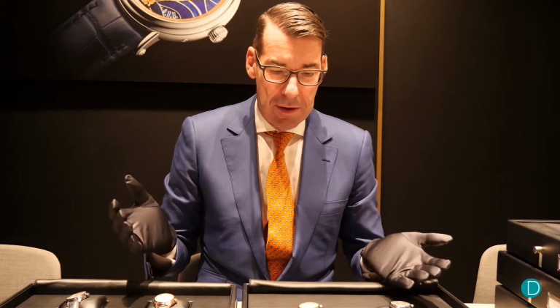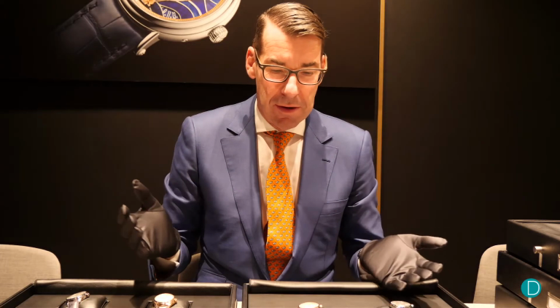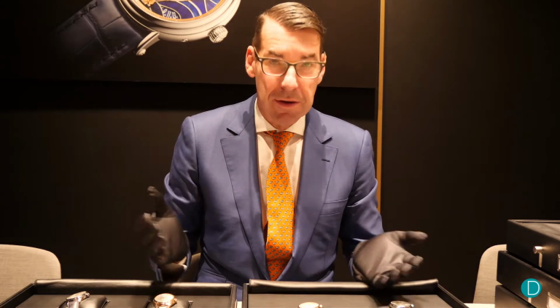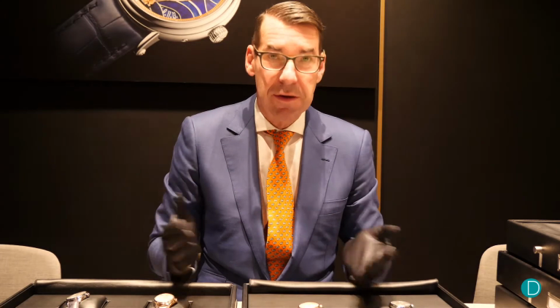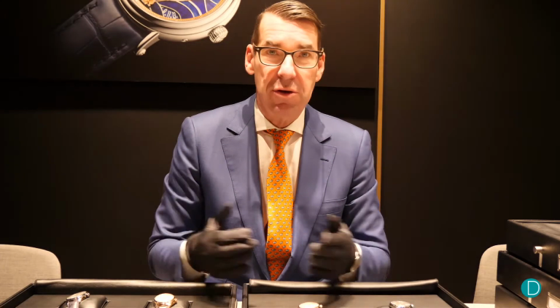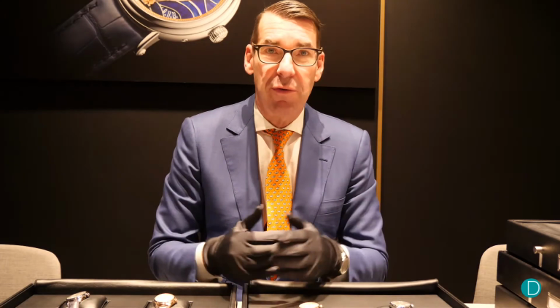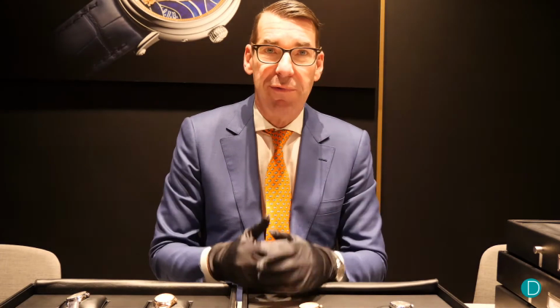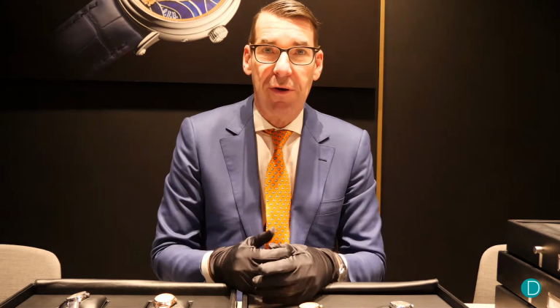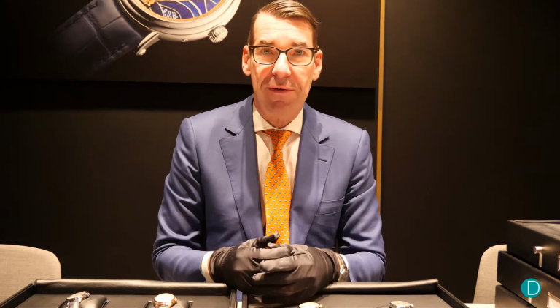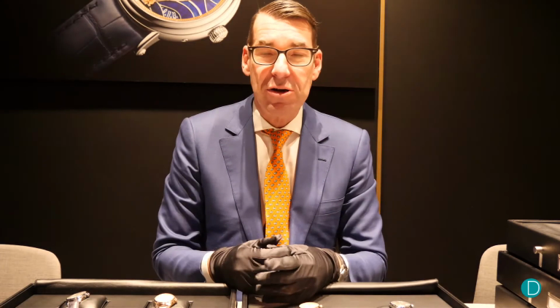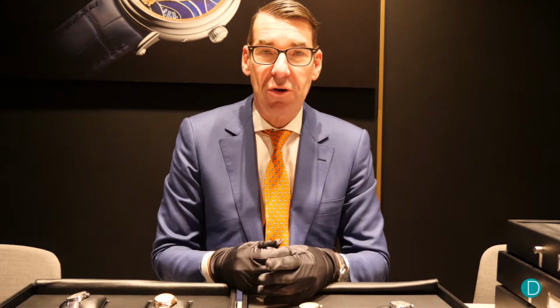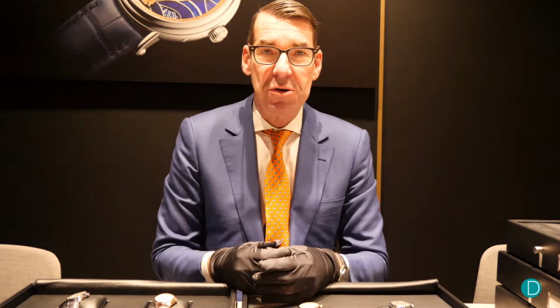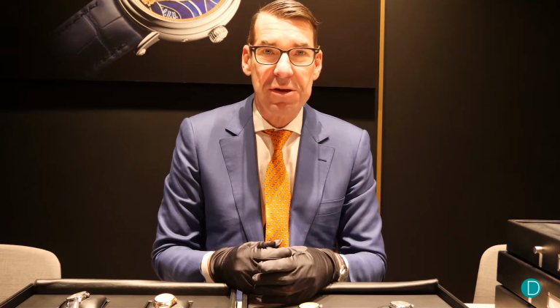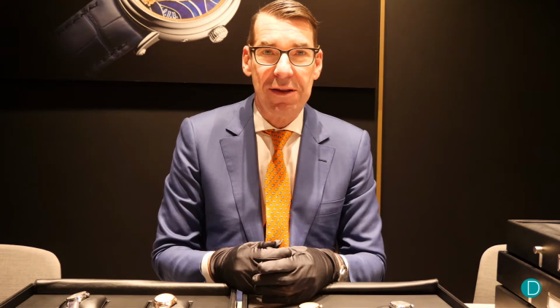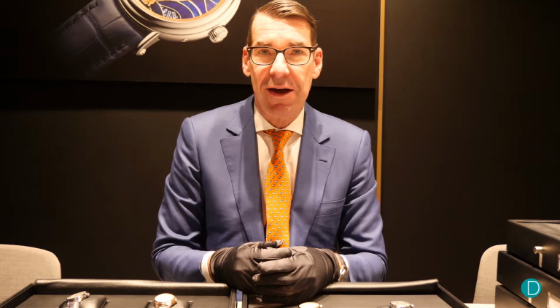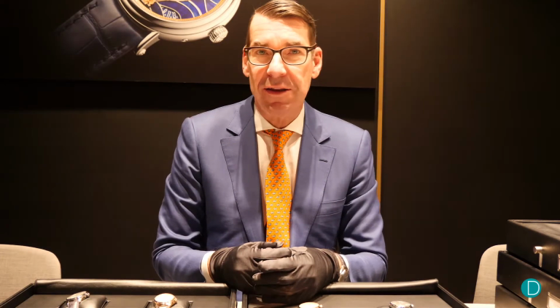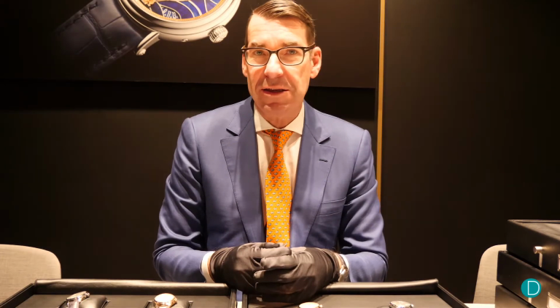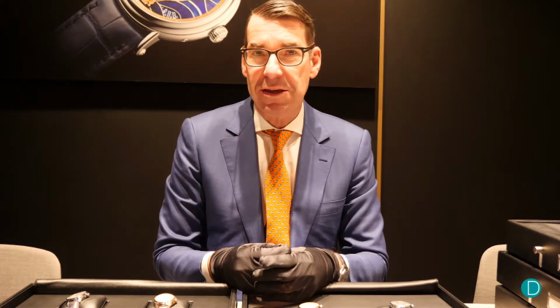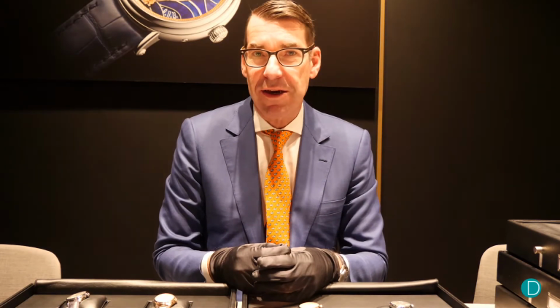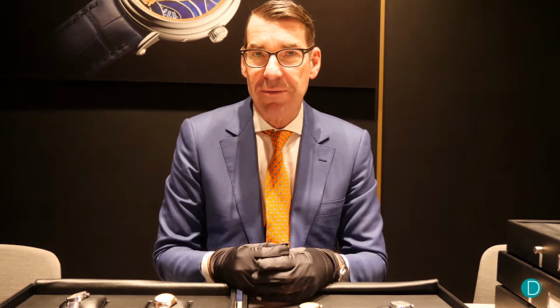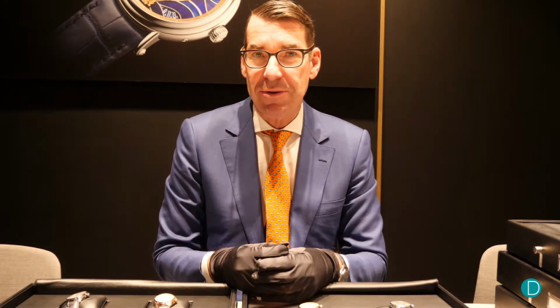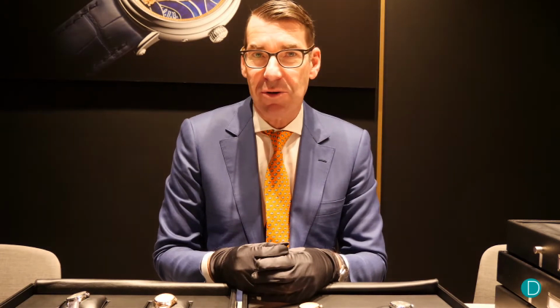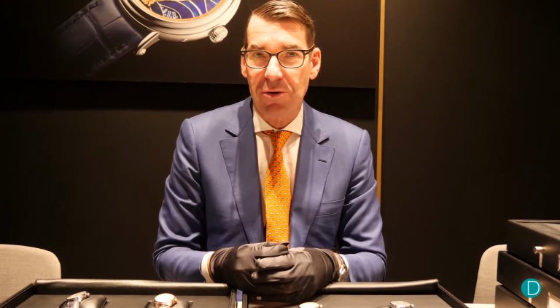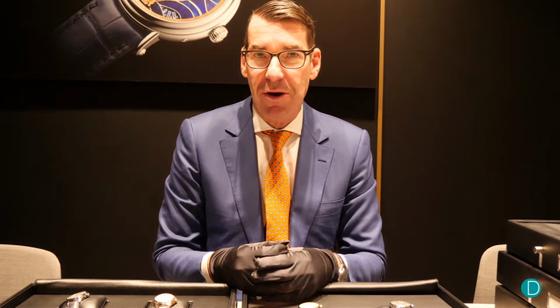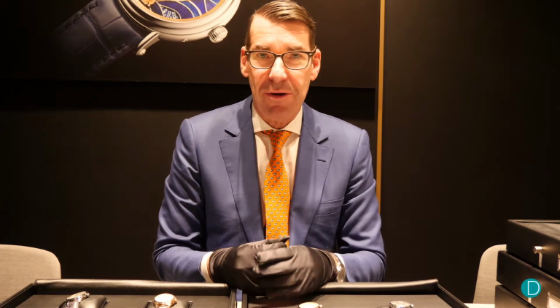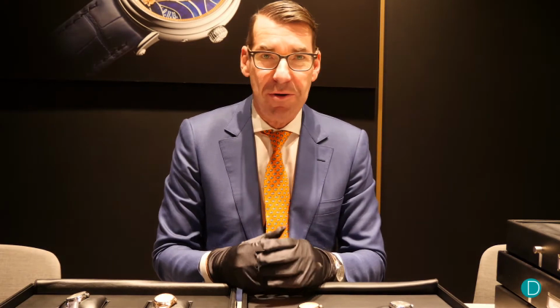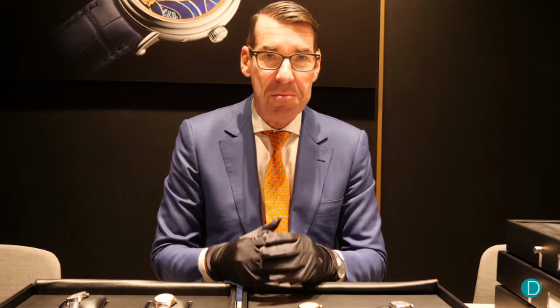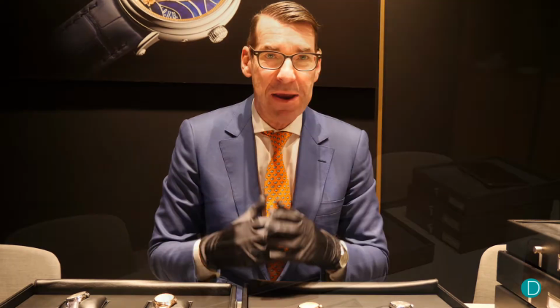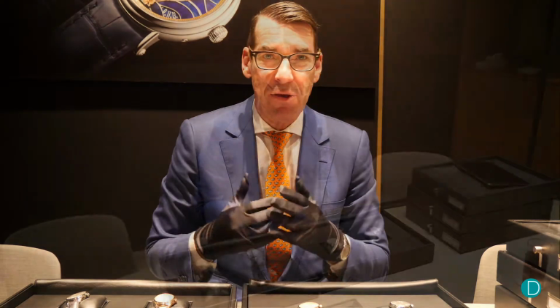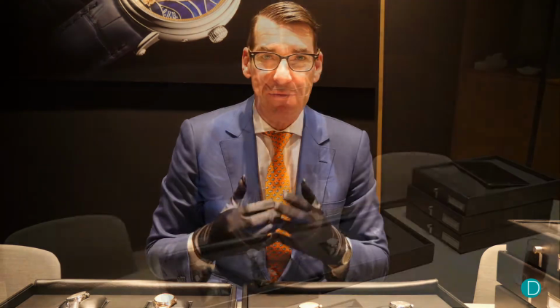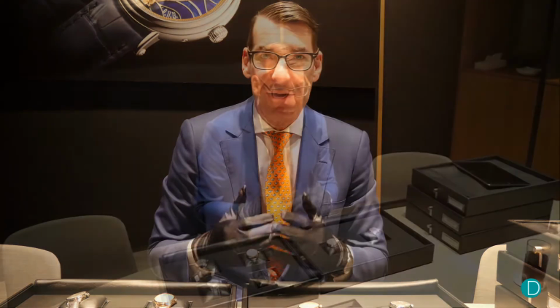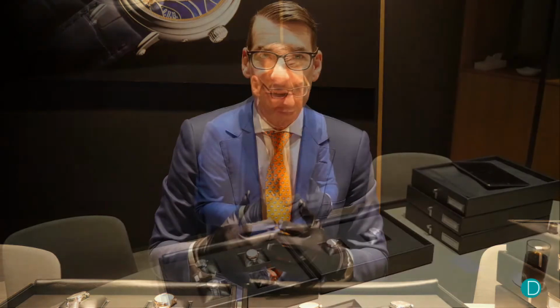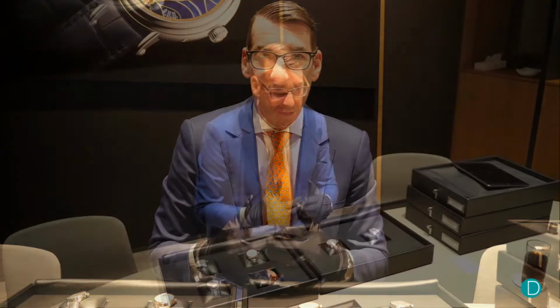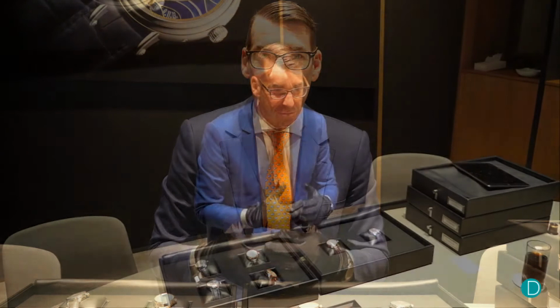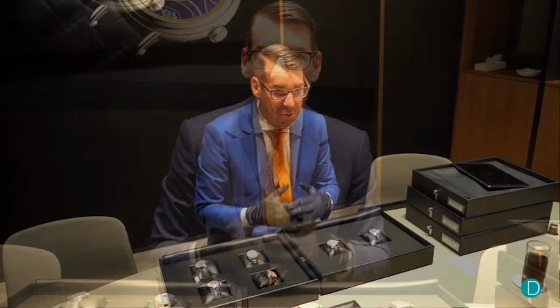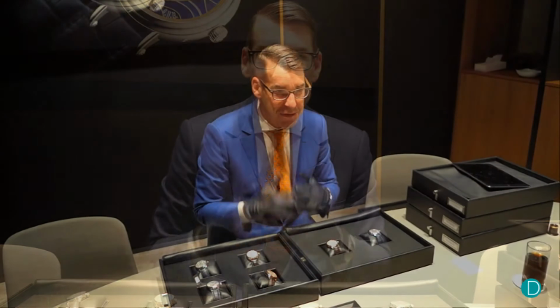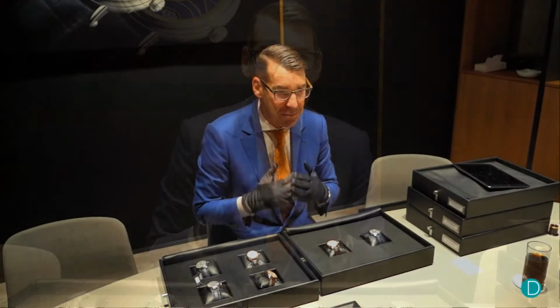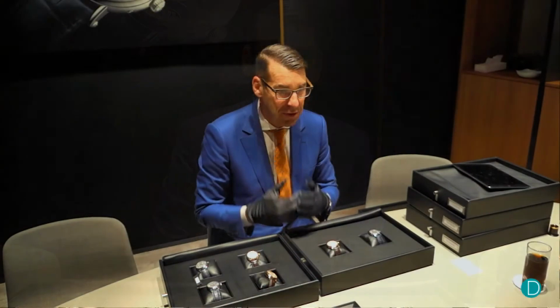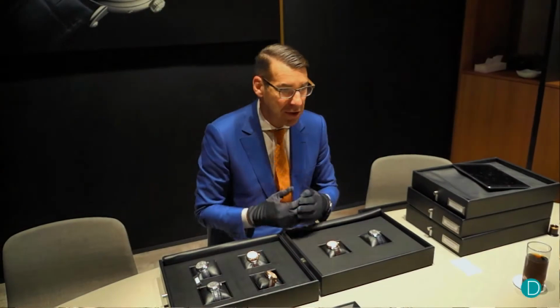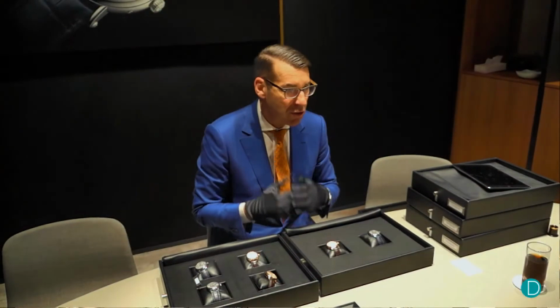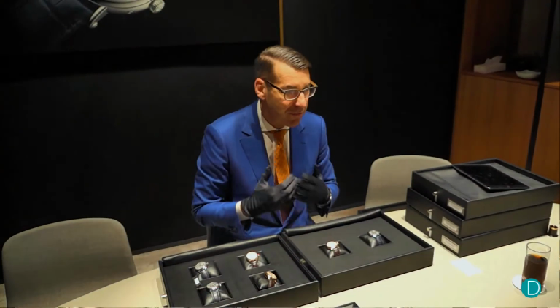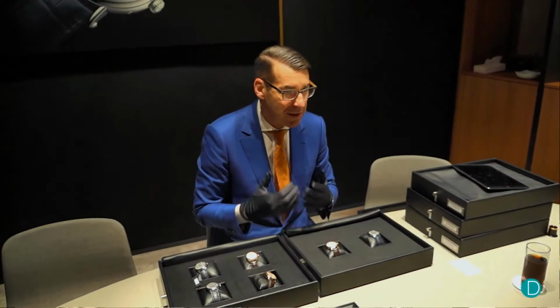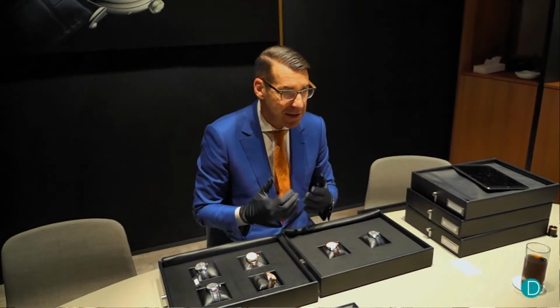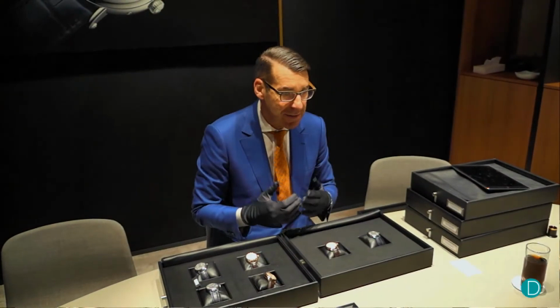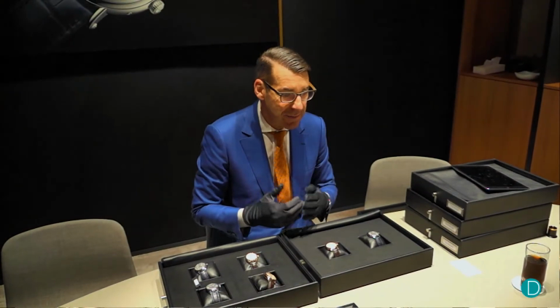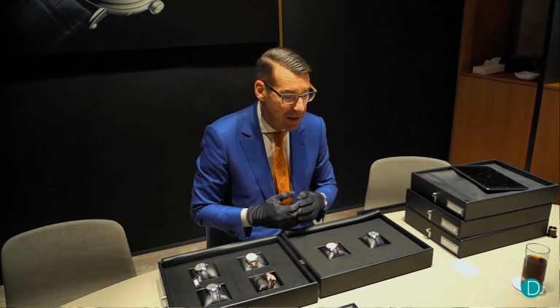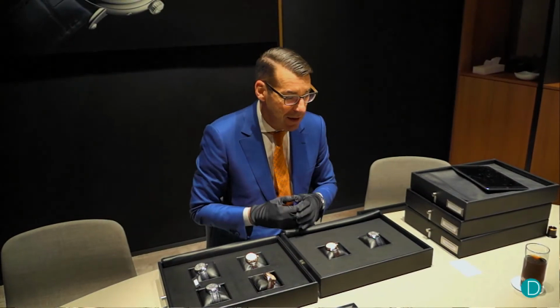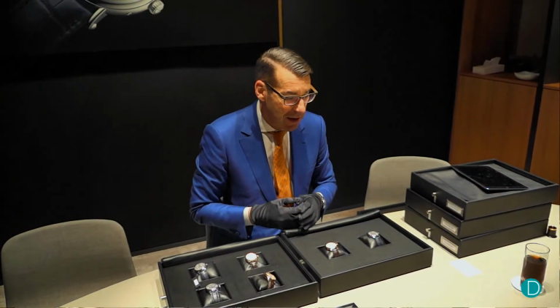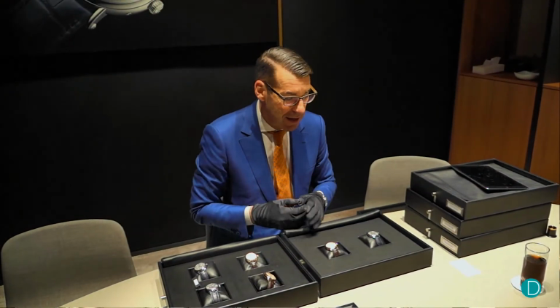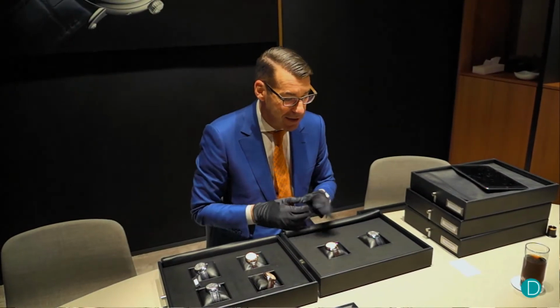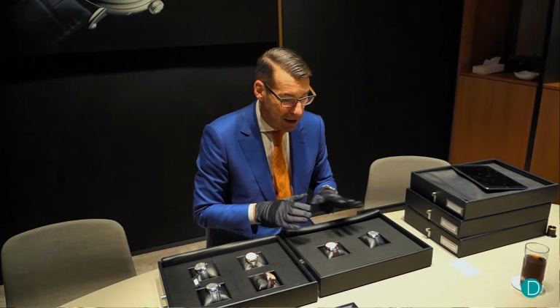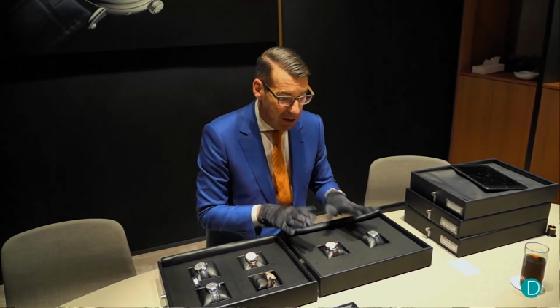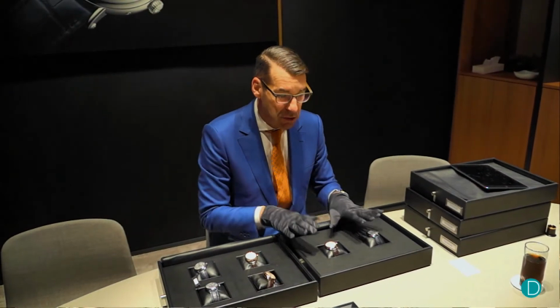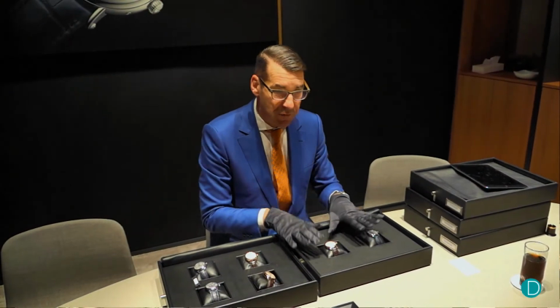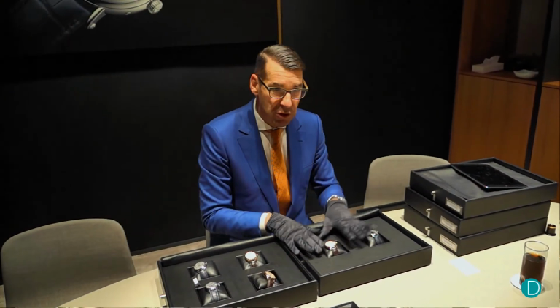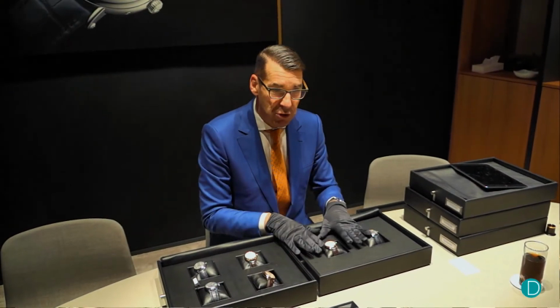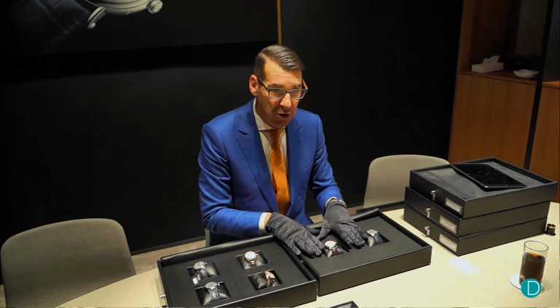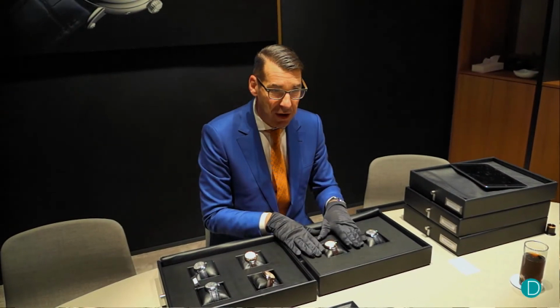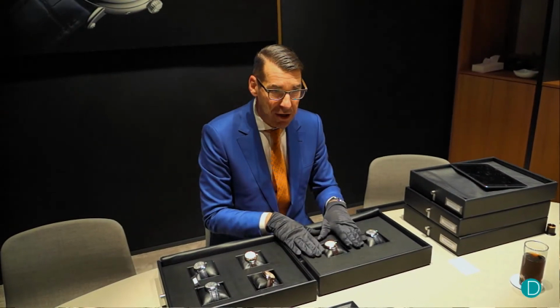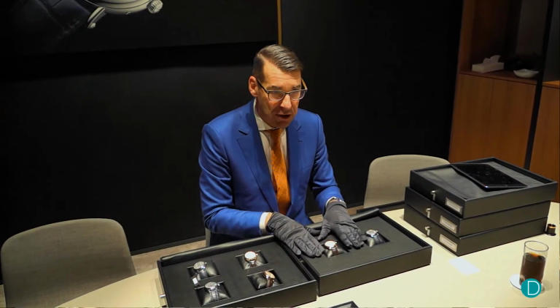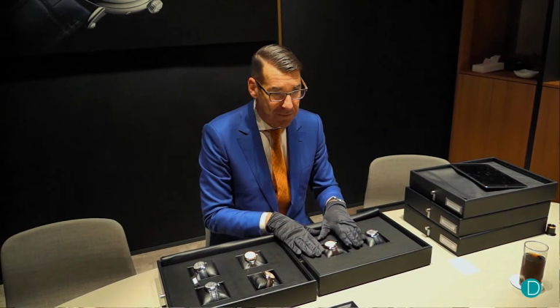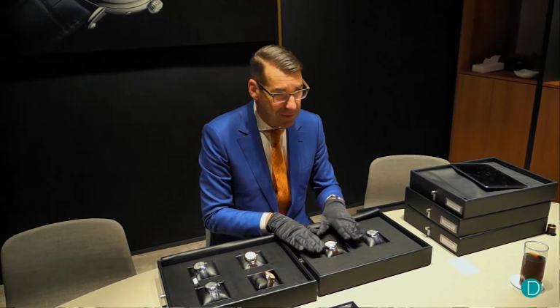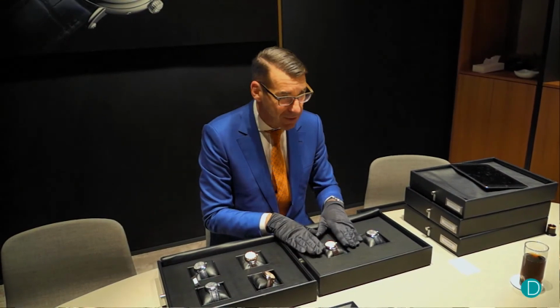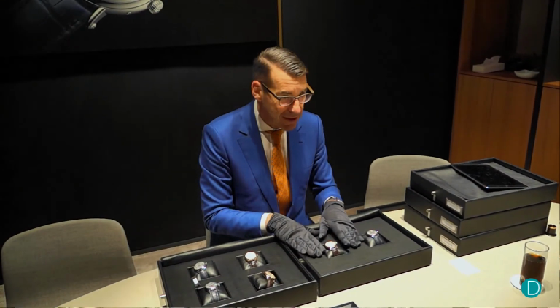For Vacheron Constantin this year, the main novelty — the most important novelty — is the launch of a new collection: 56.